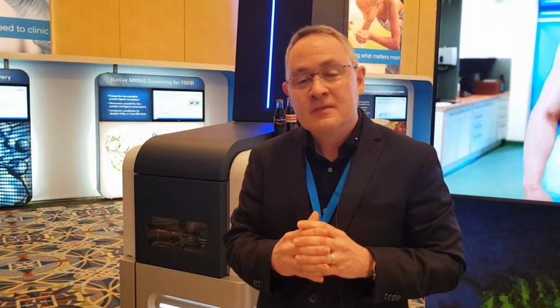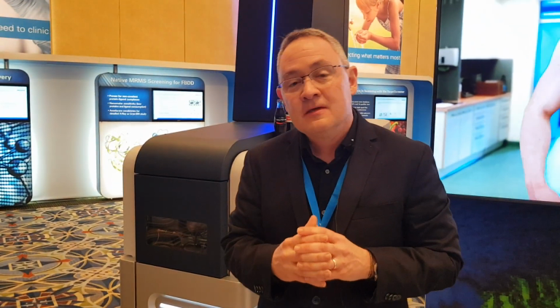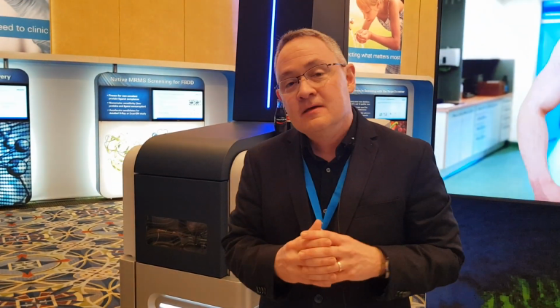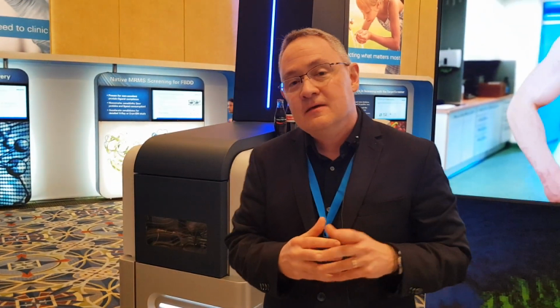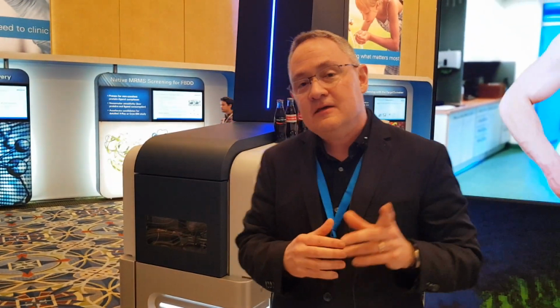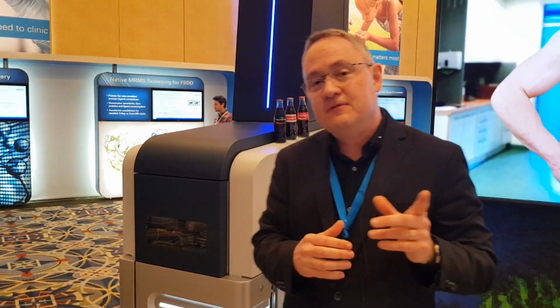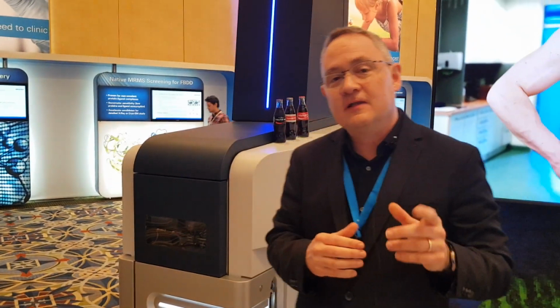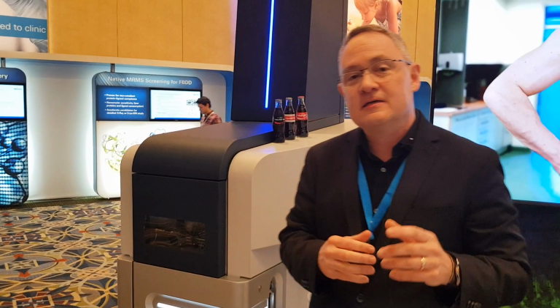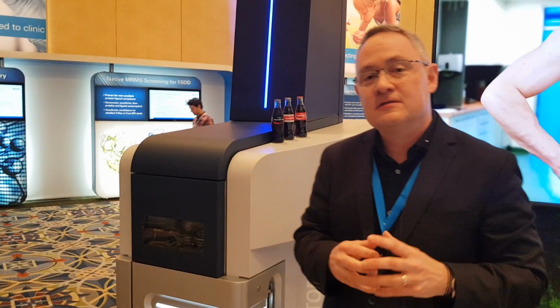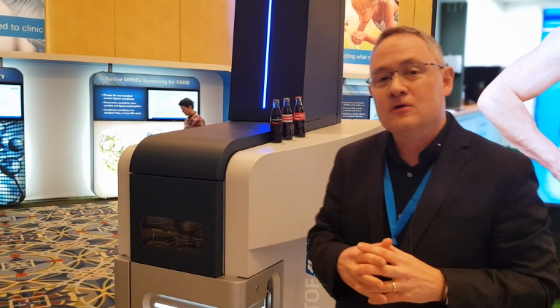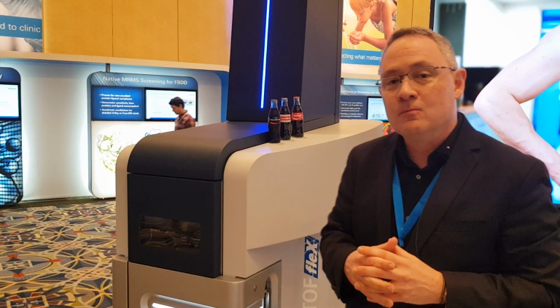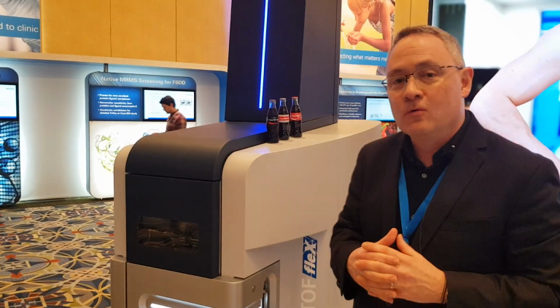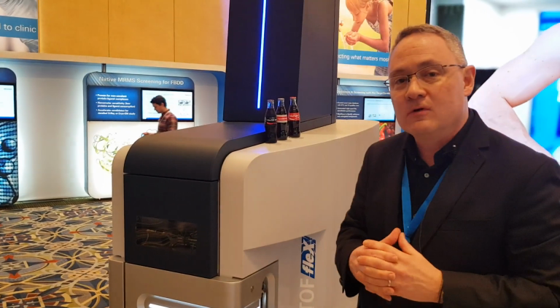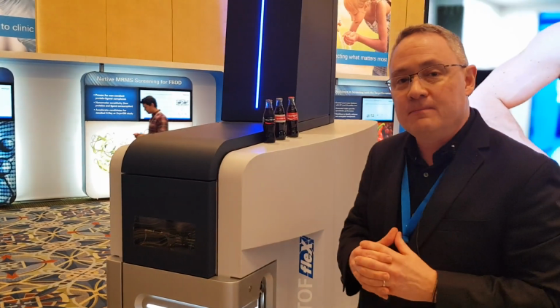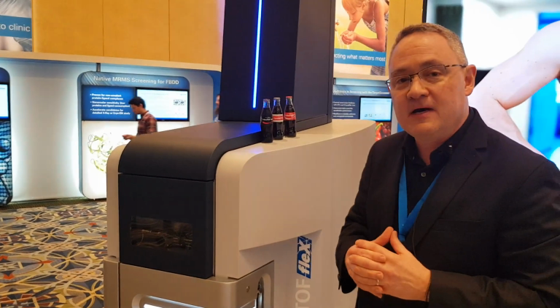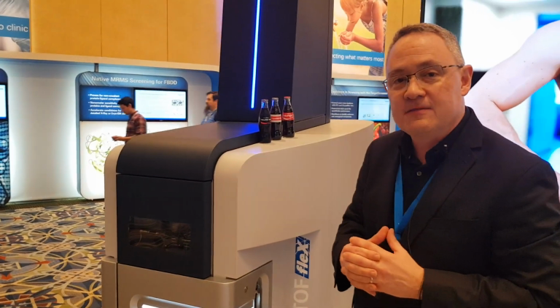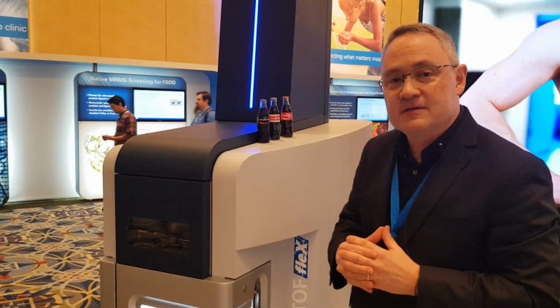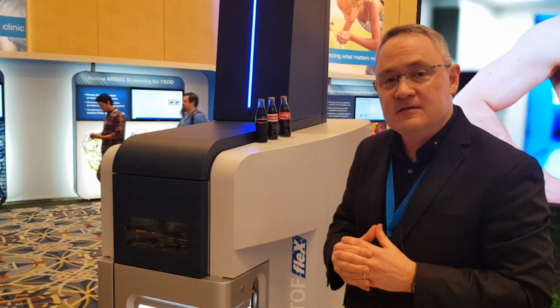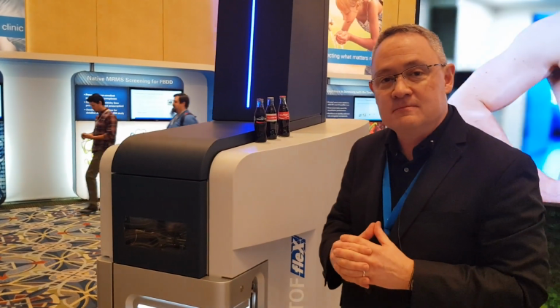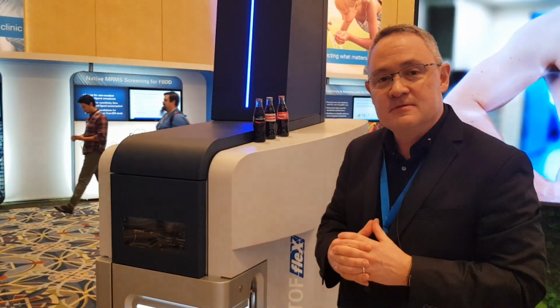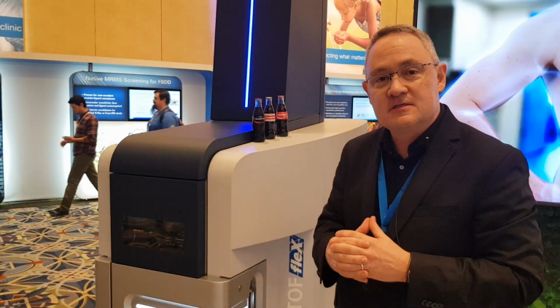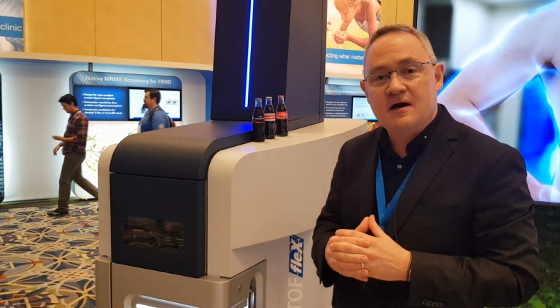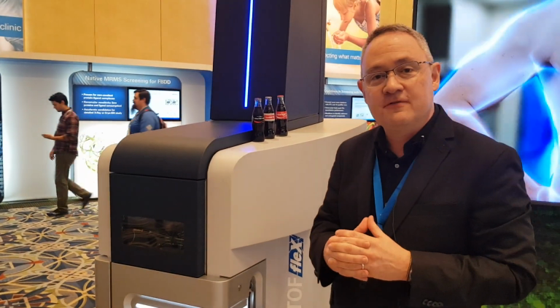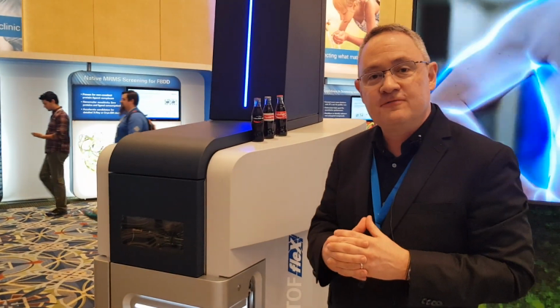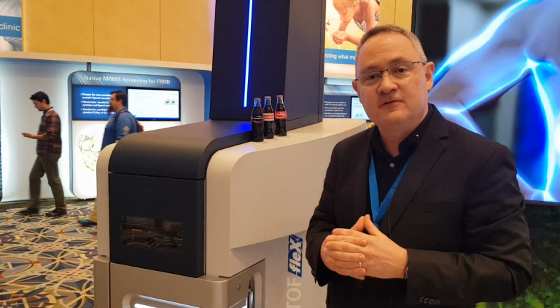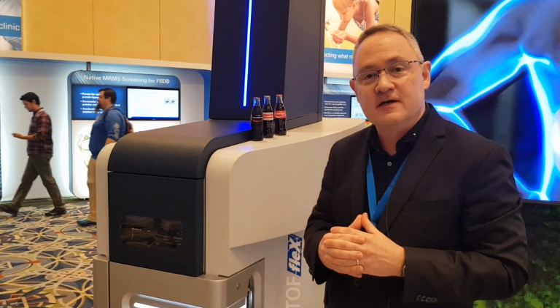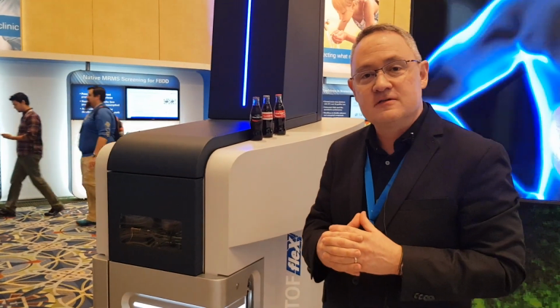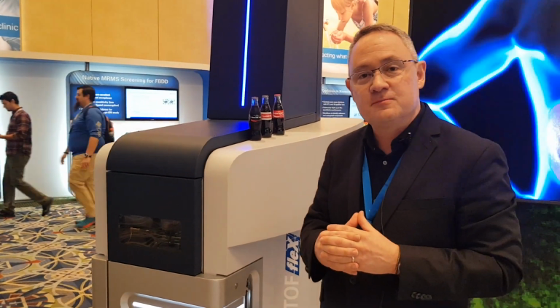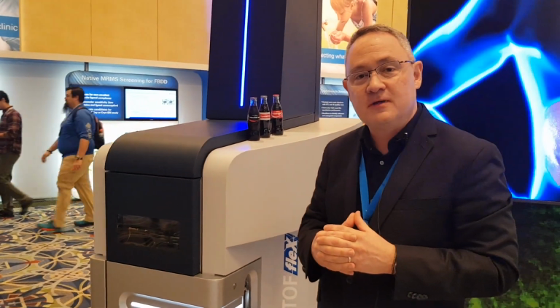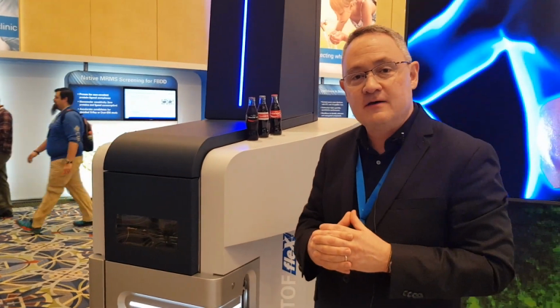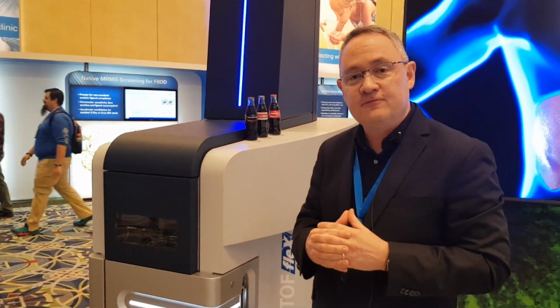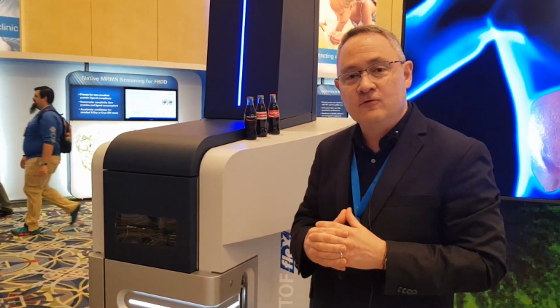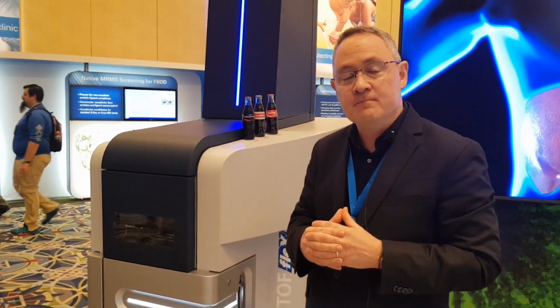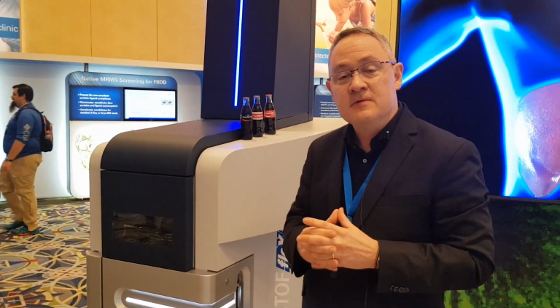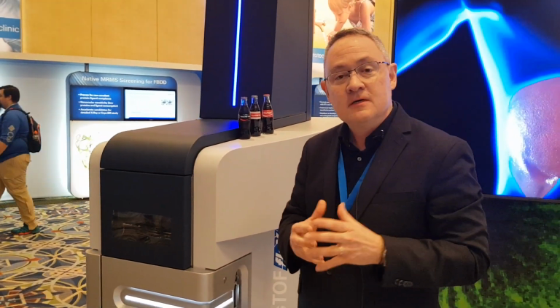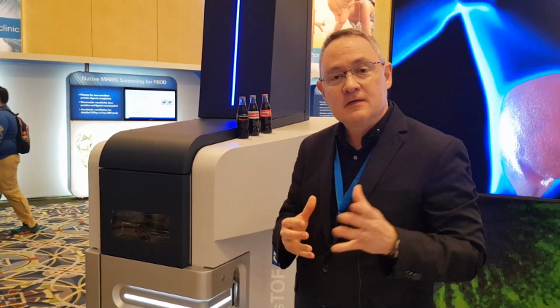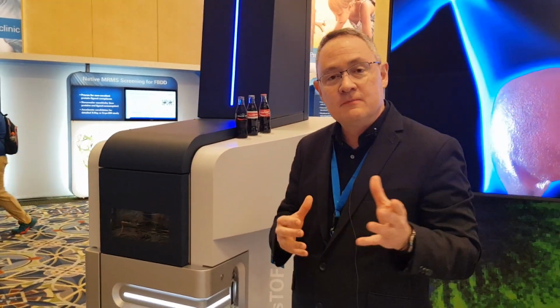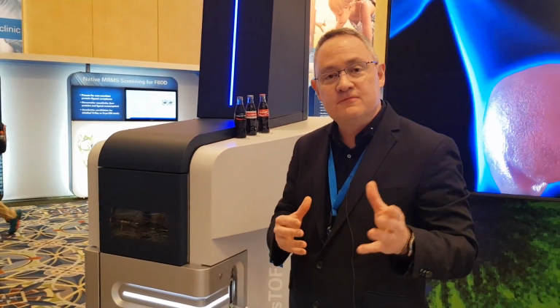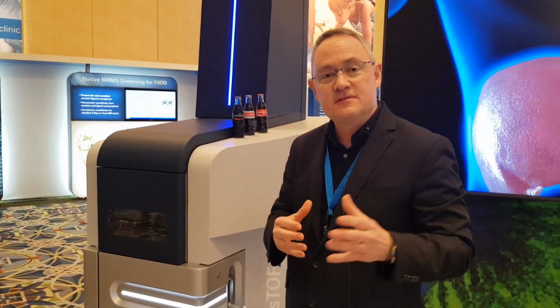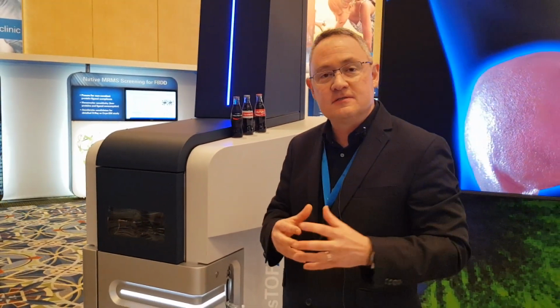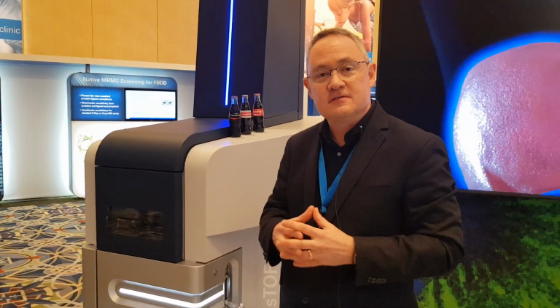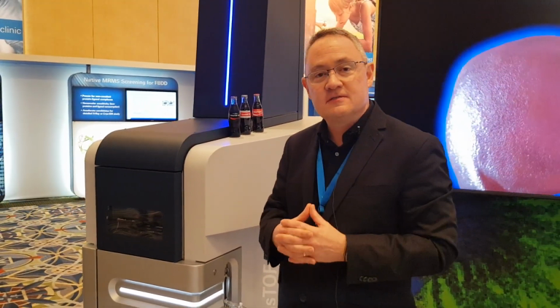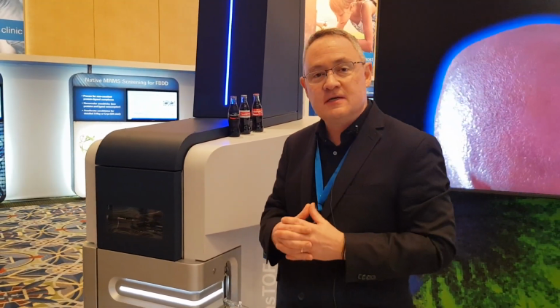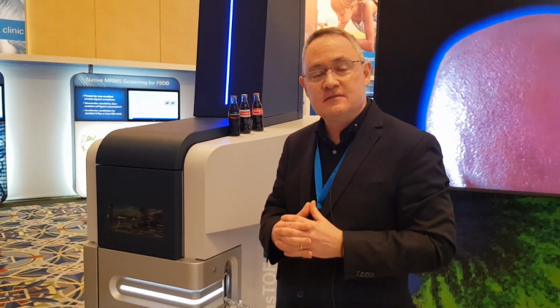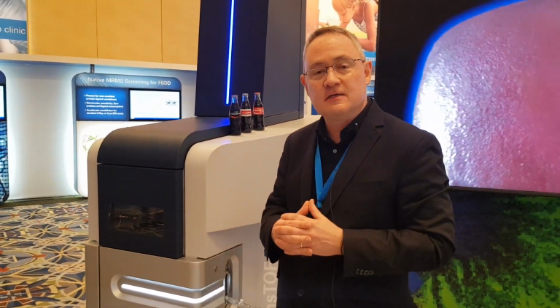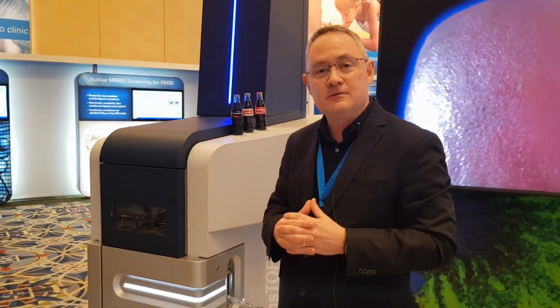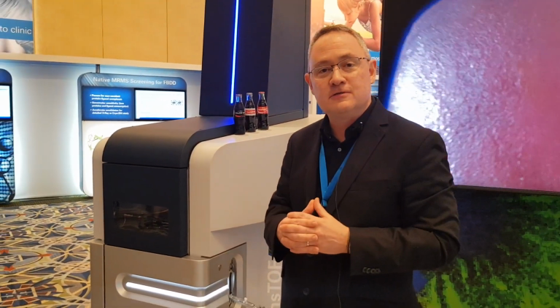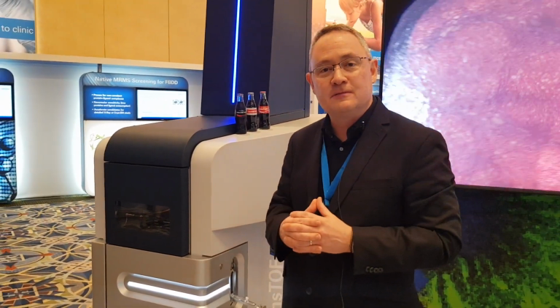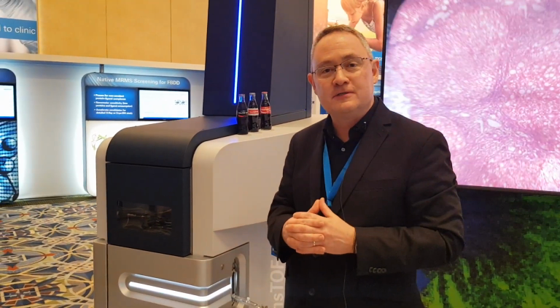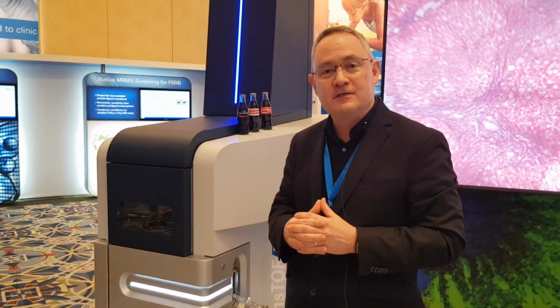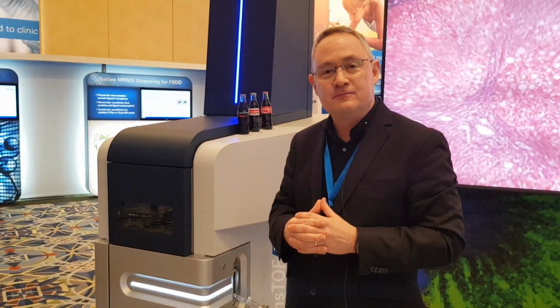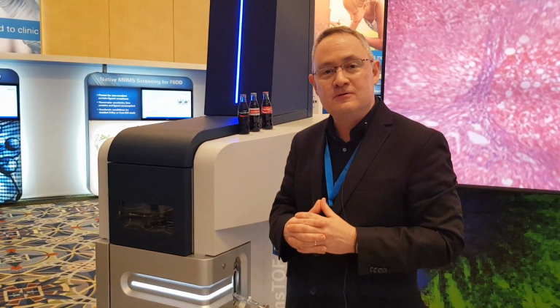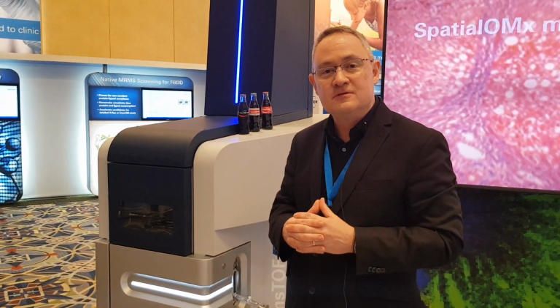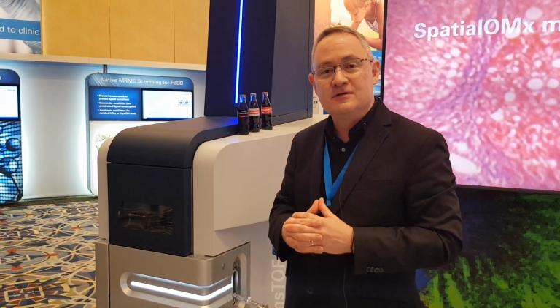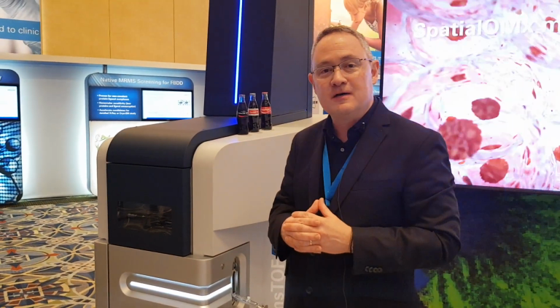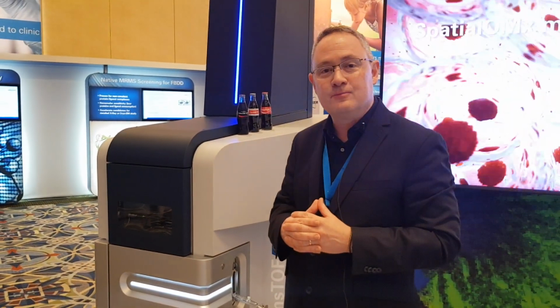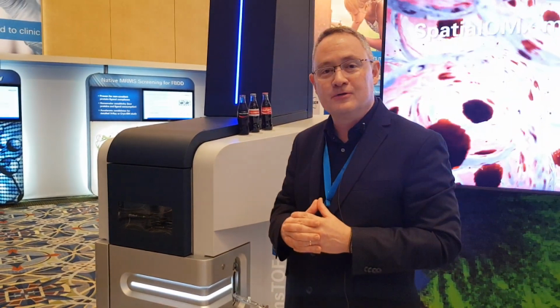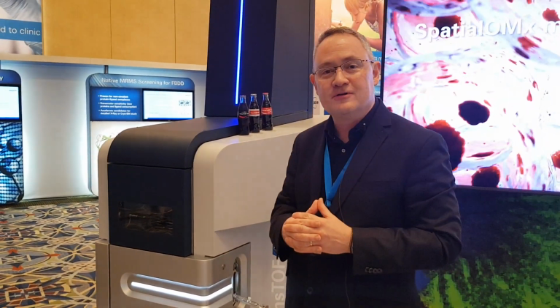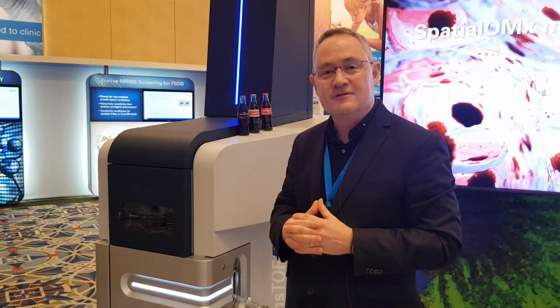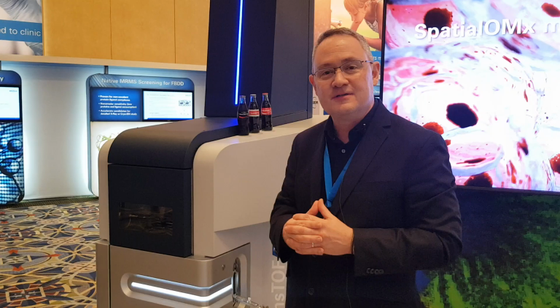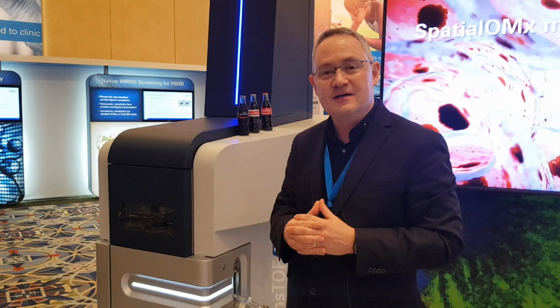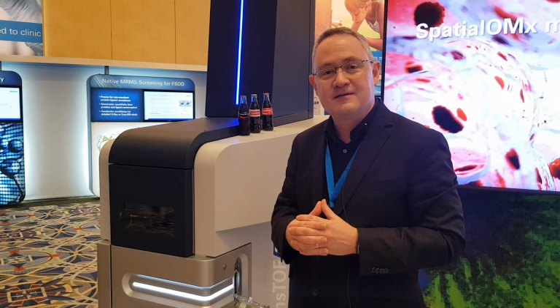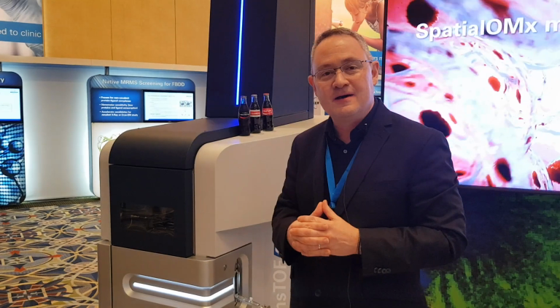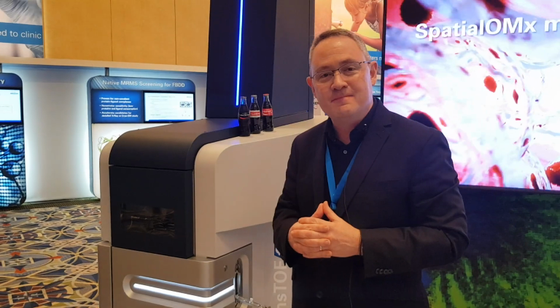If you'd like to know more about the Timstof Flex platform, come visit us at www.bruker.com.